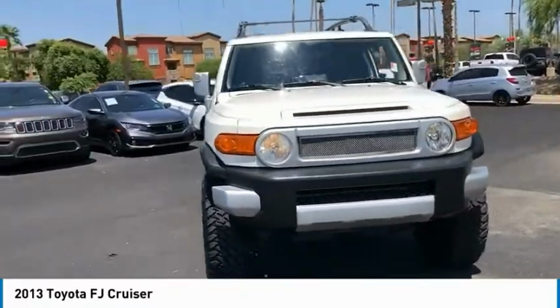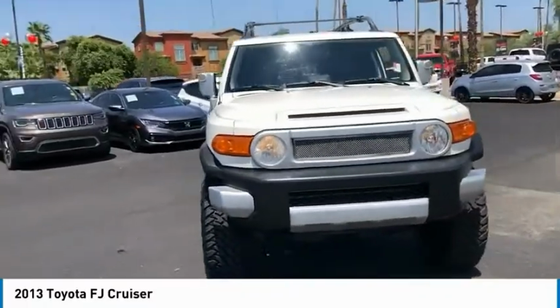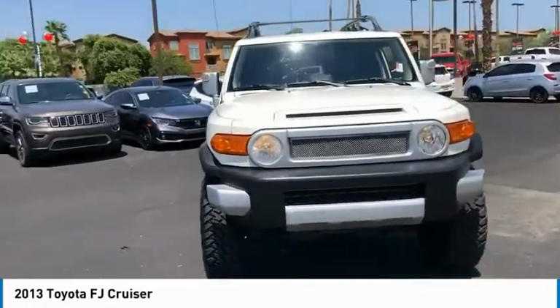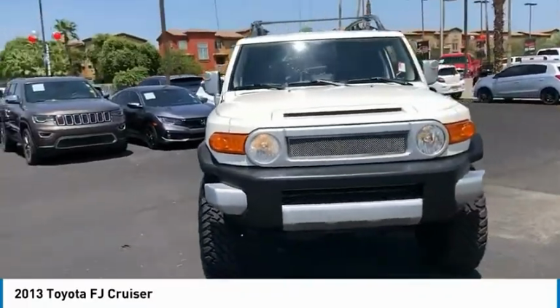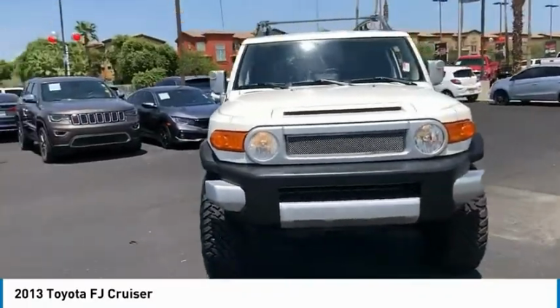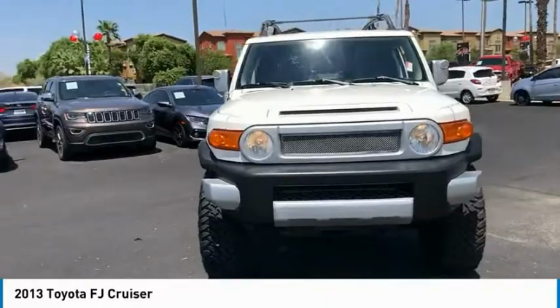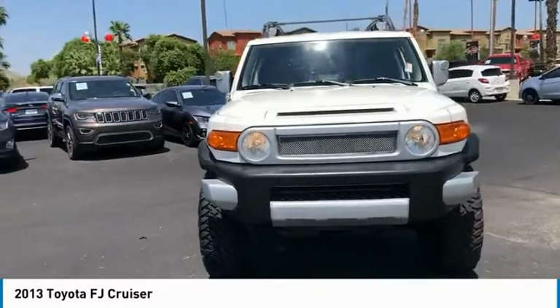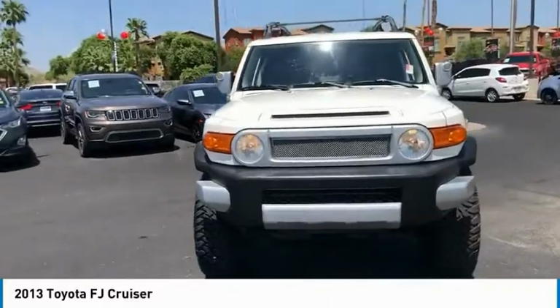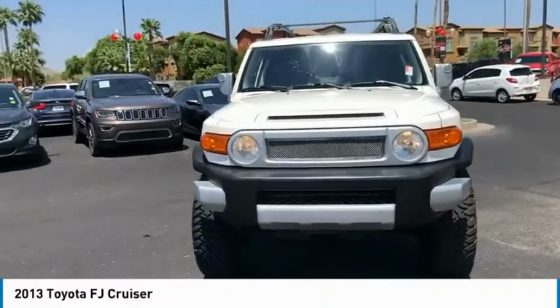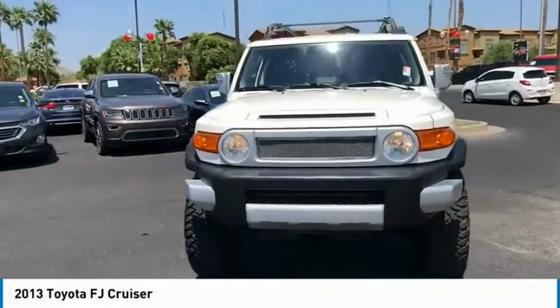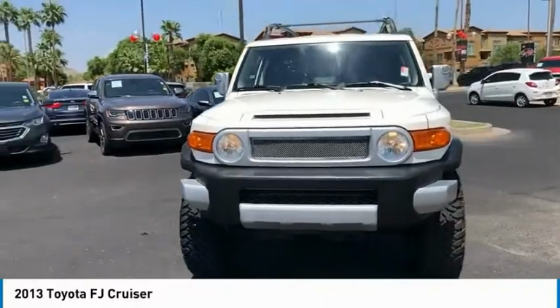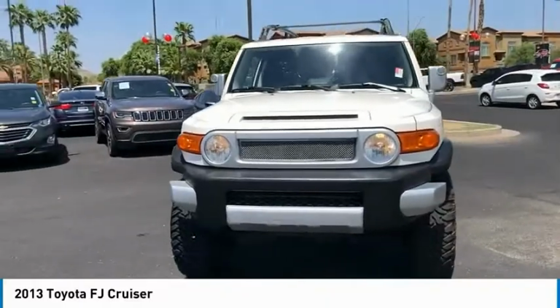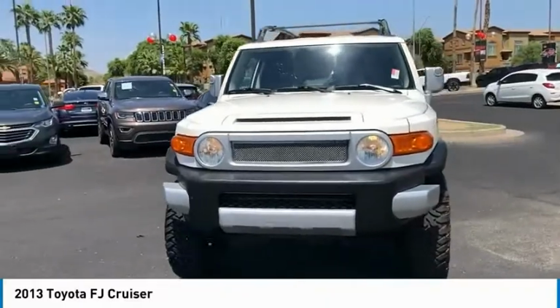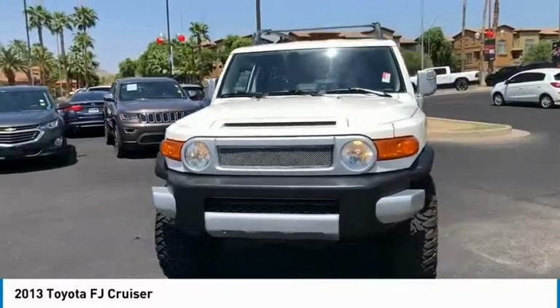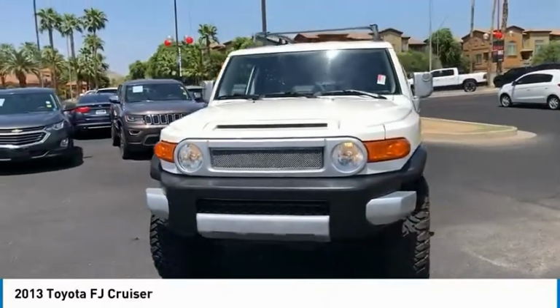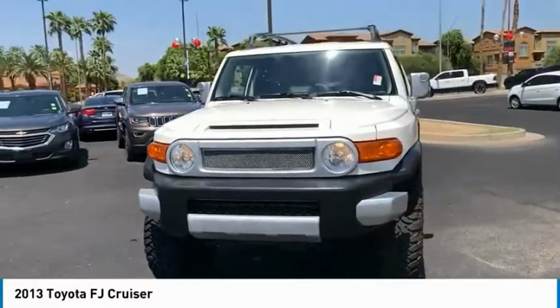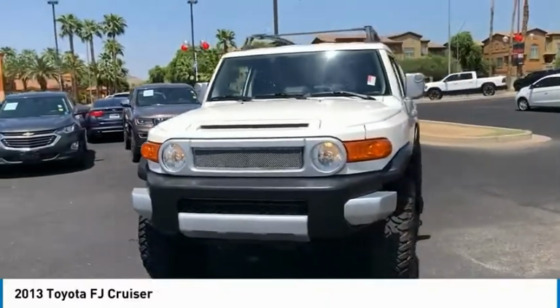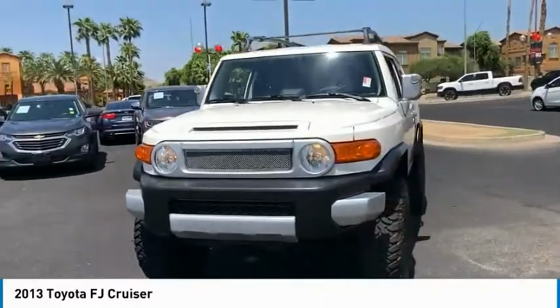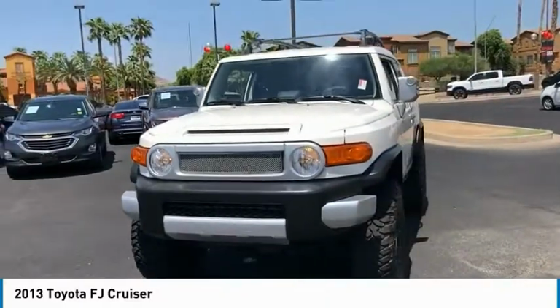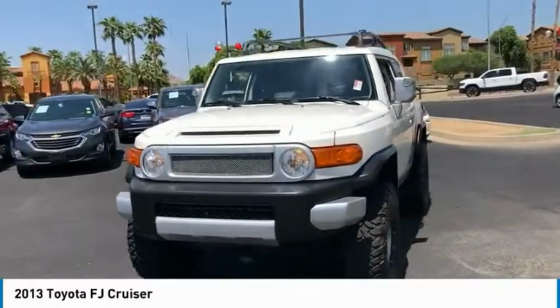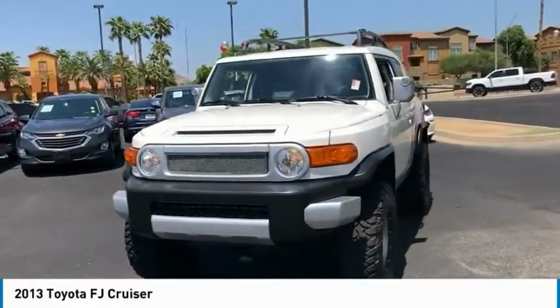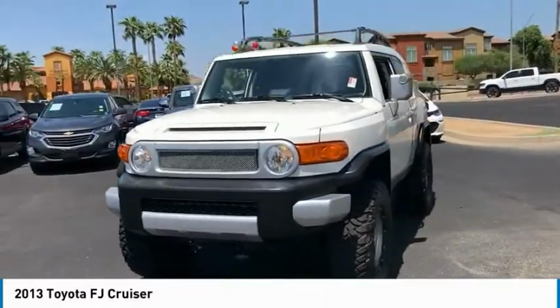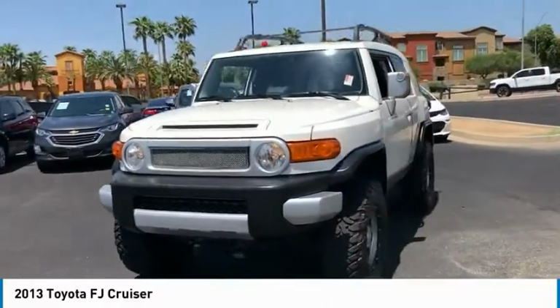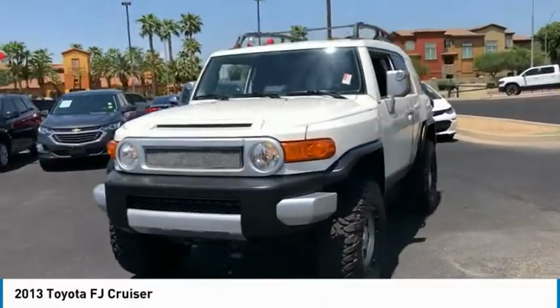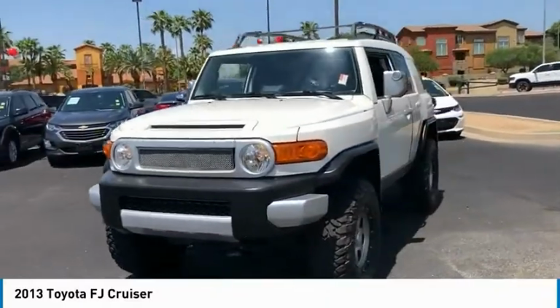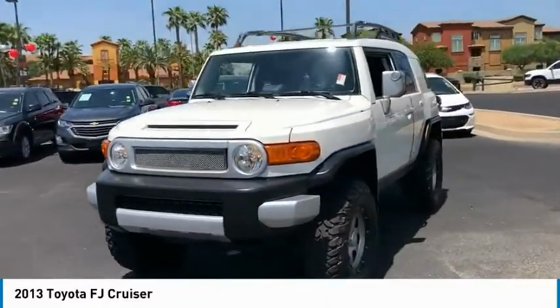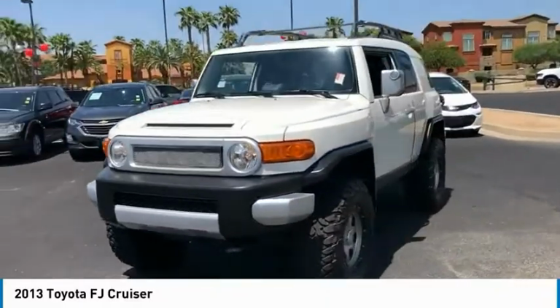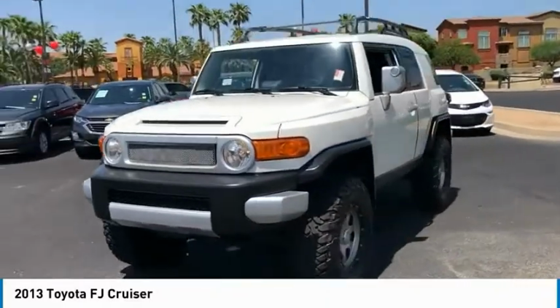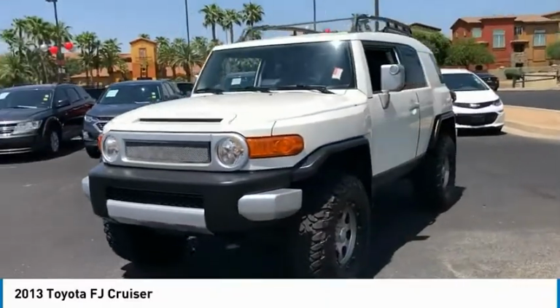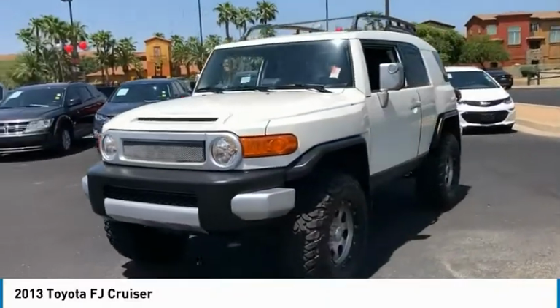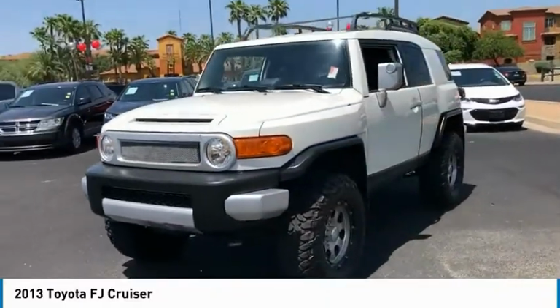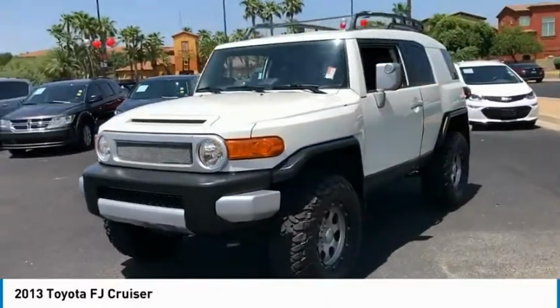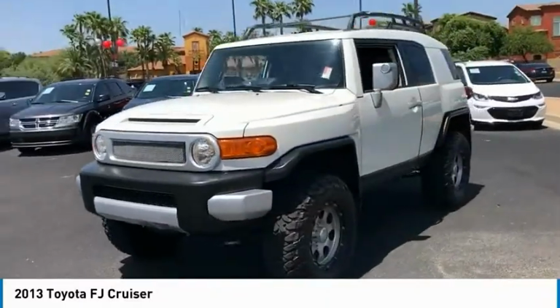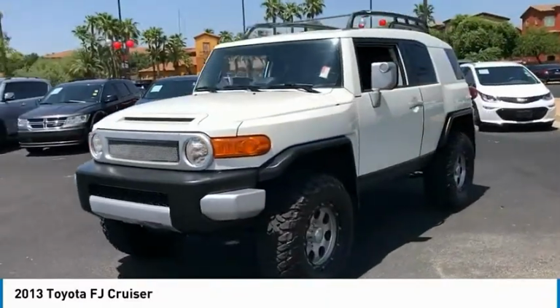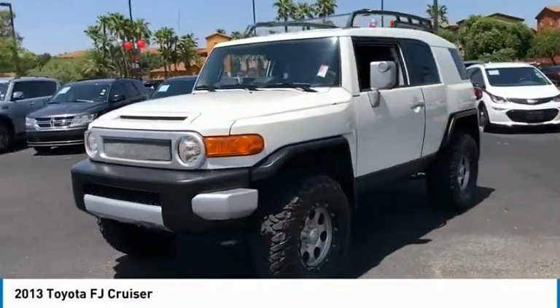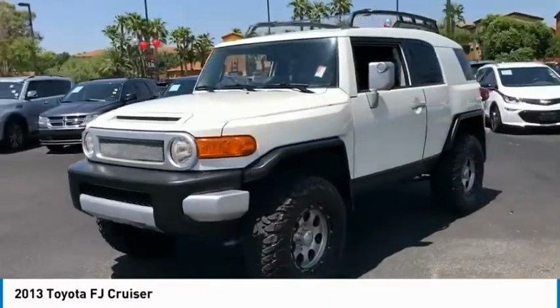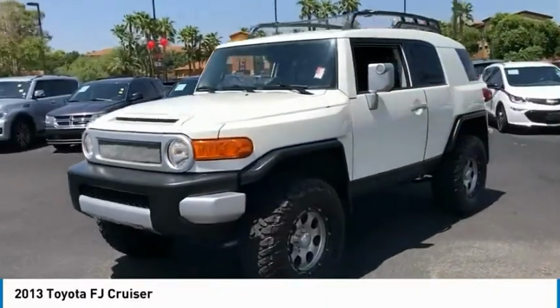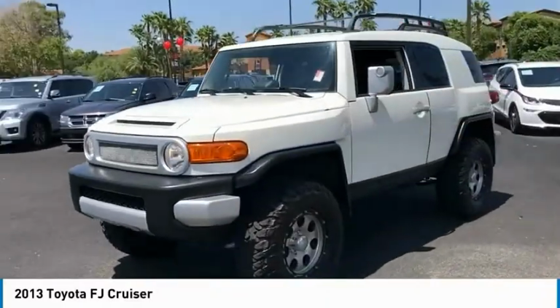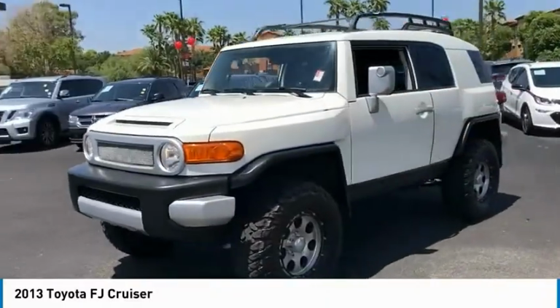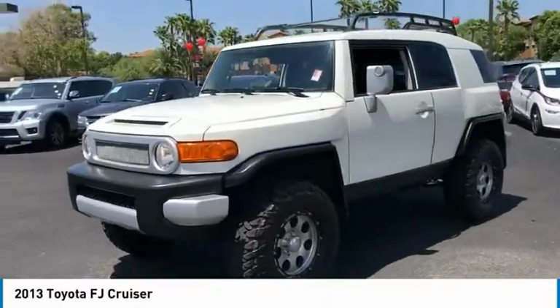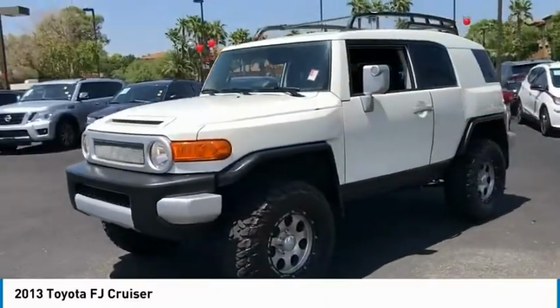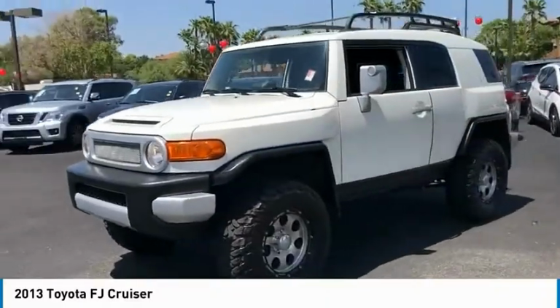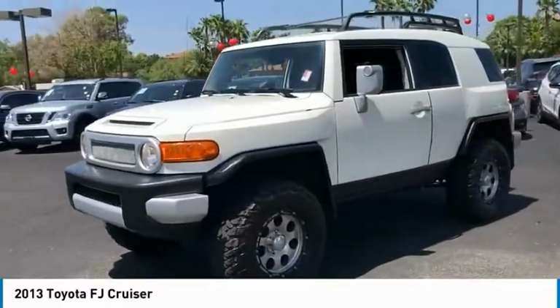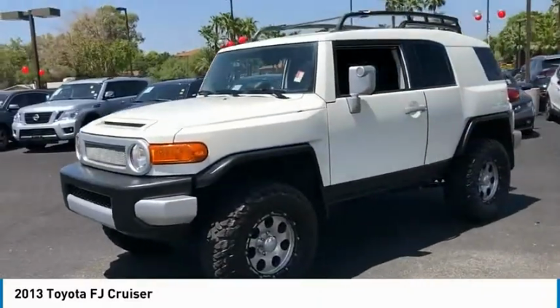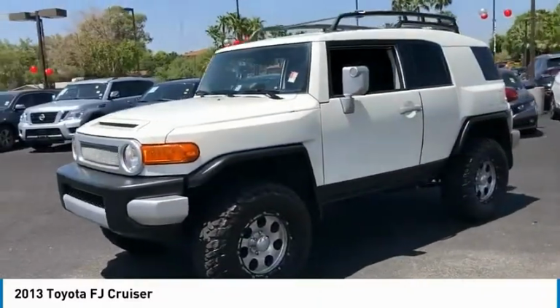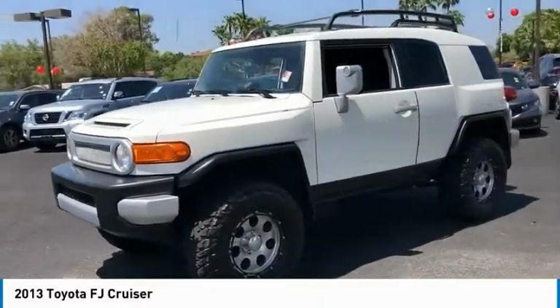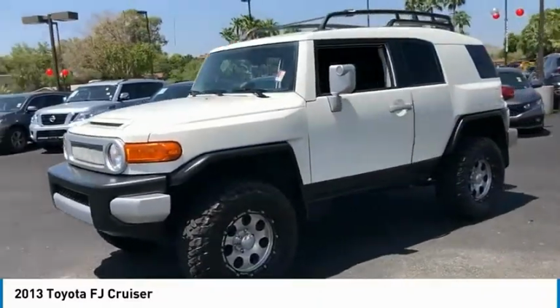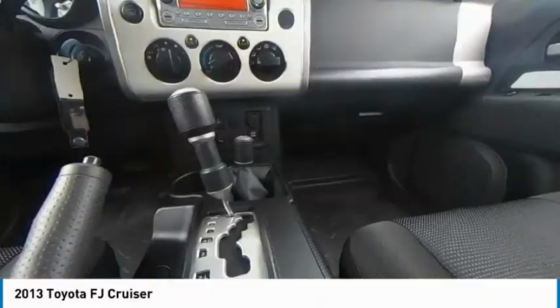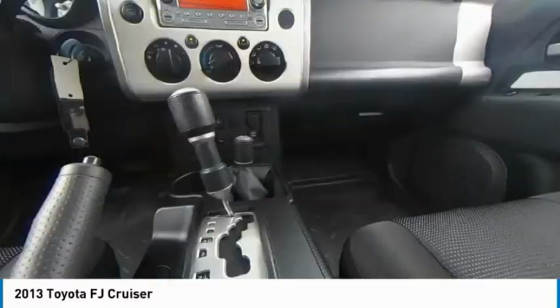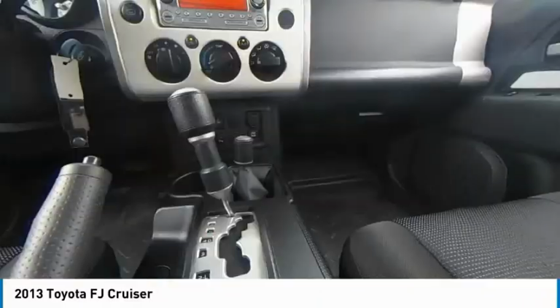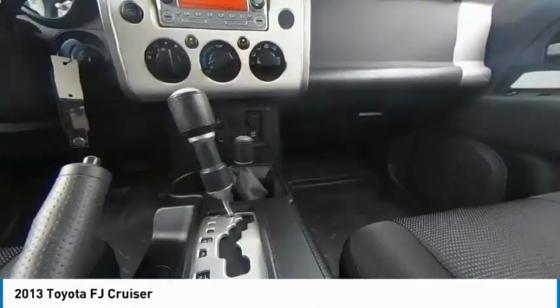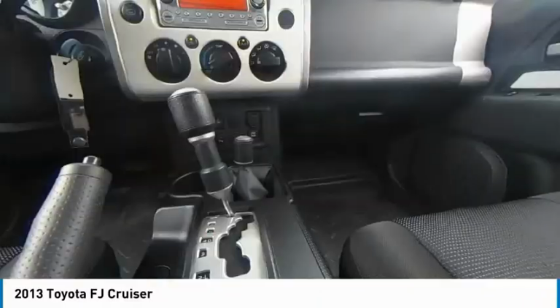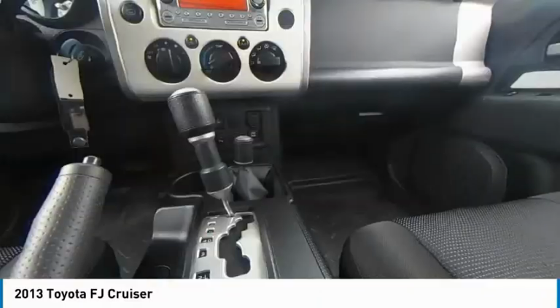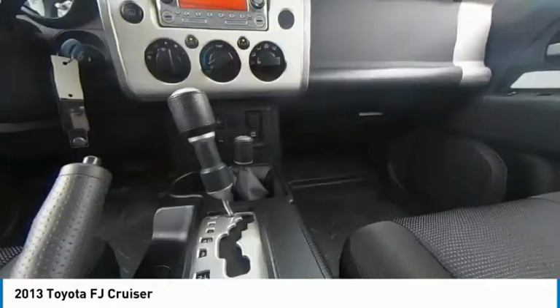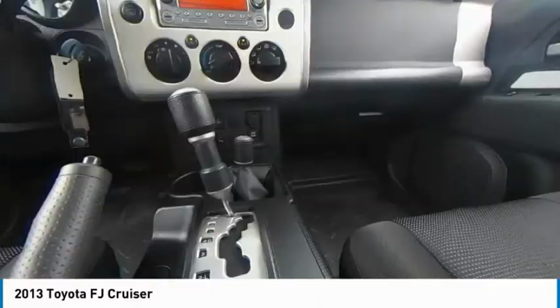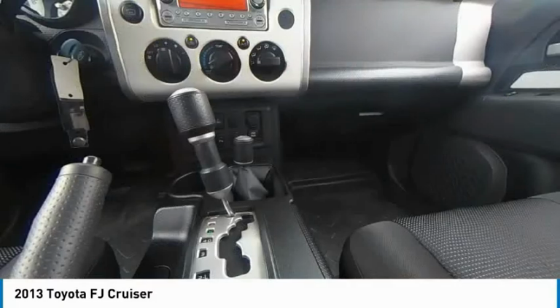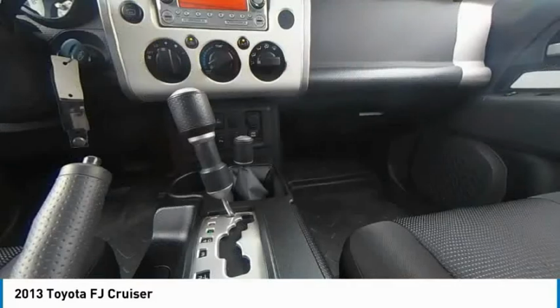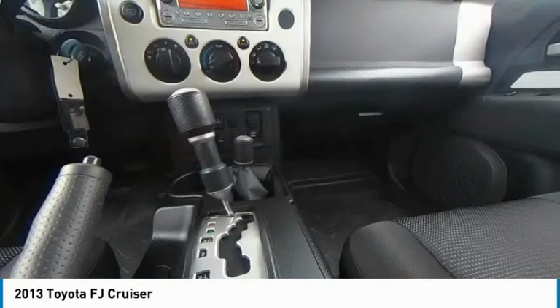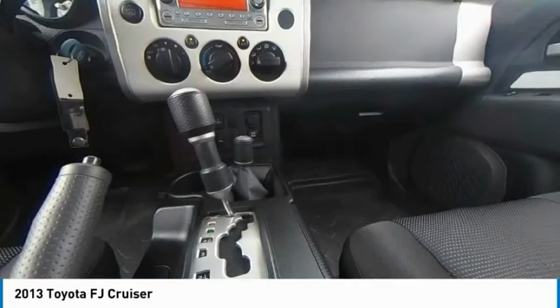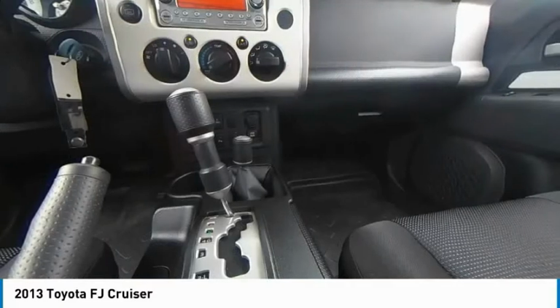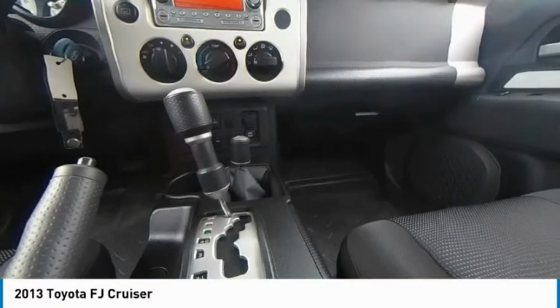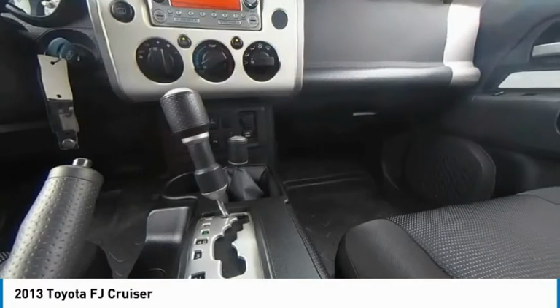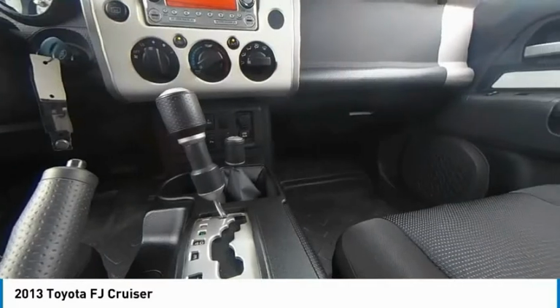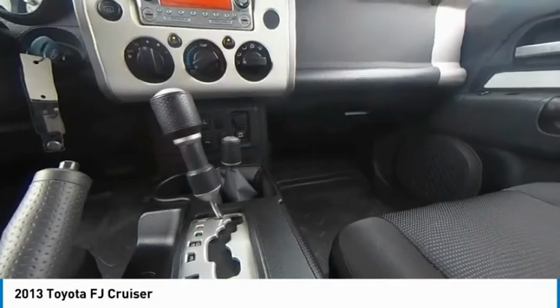On off-road, a vehicle like this doesn't come along every day. Come in and get it before someone else does.